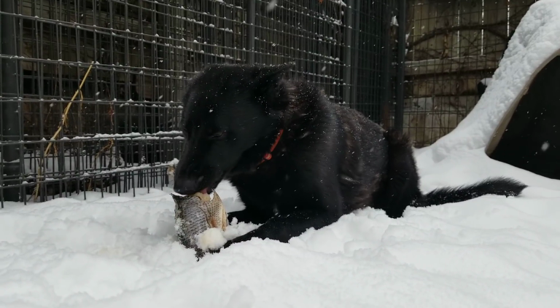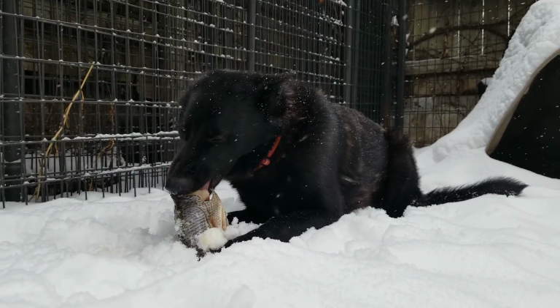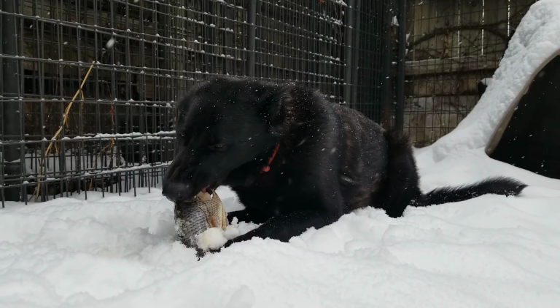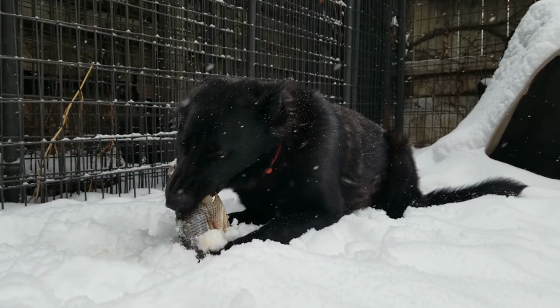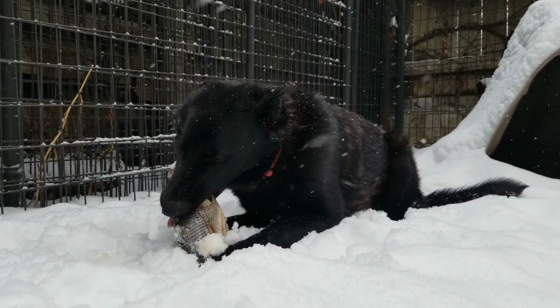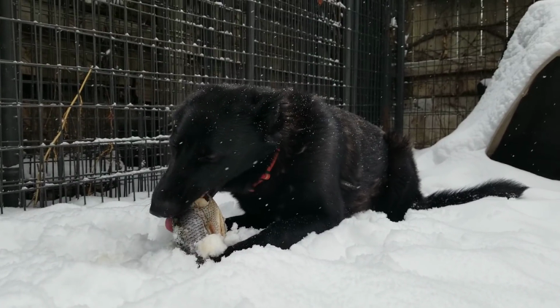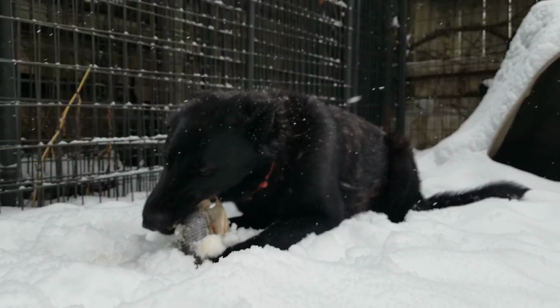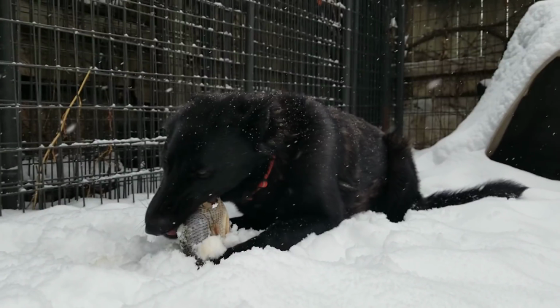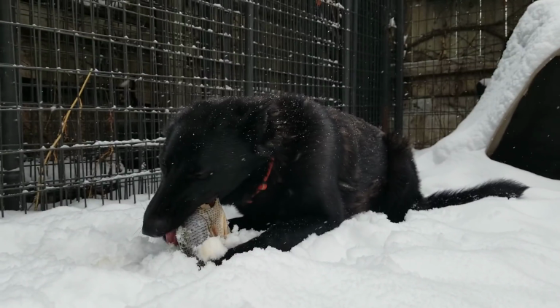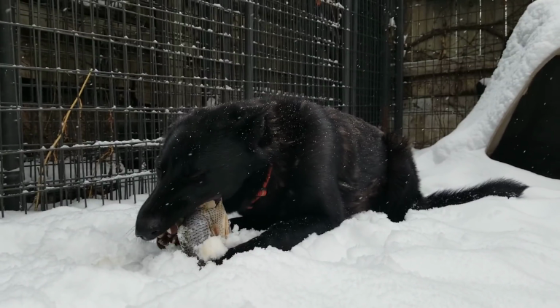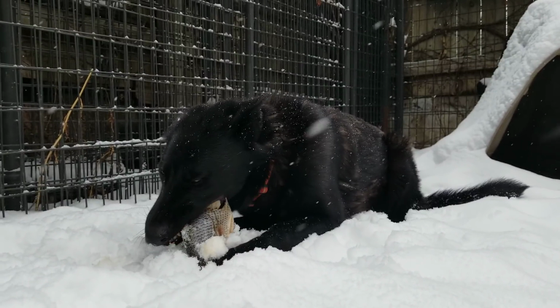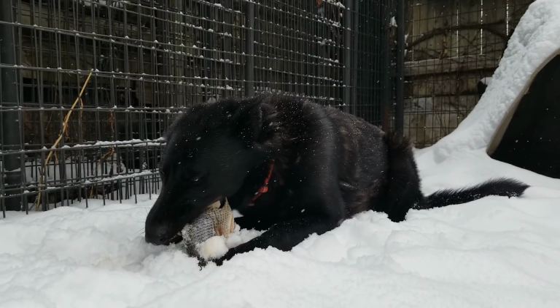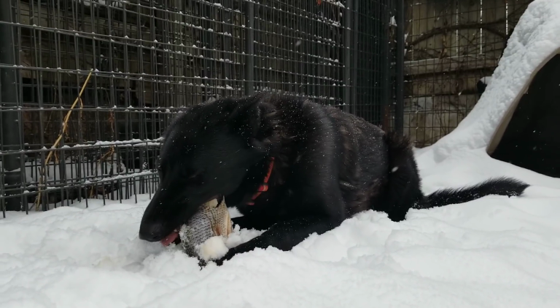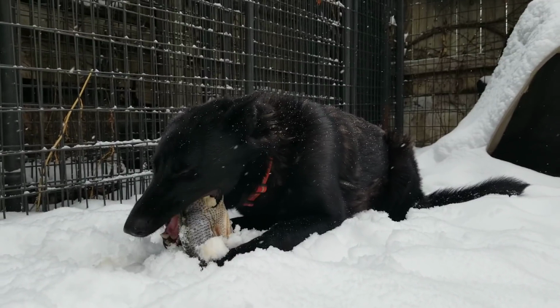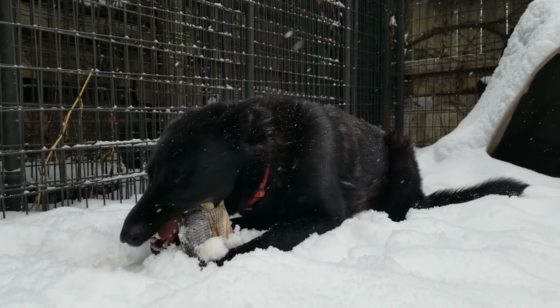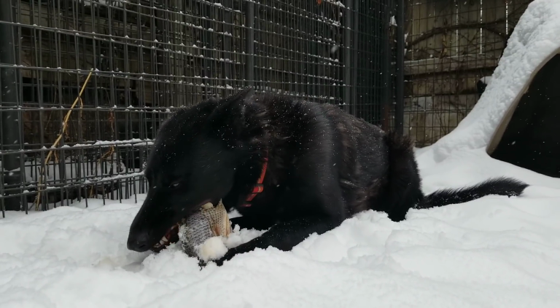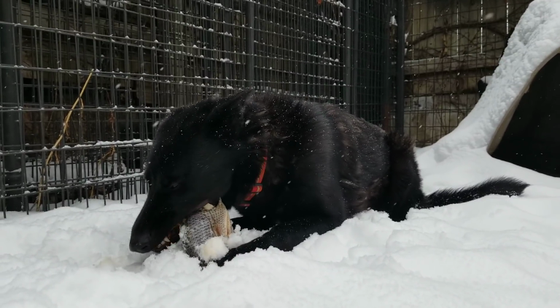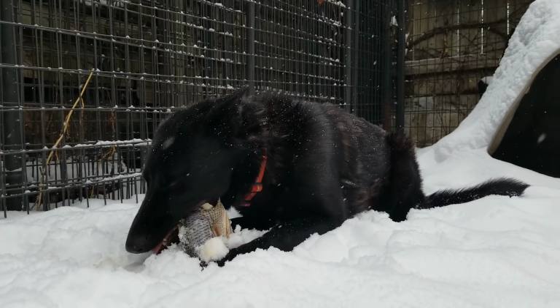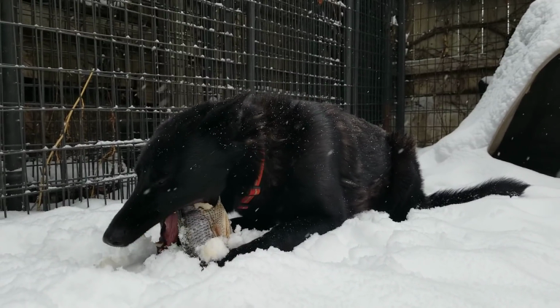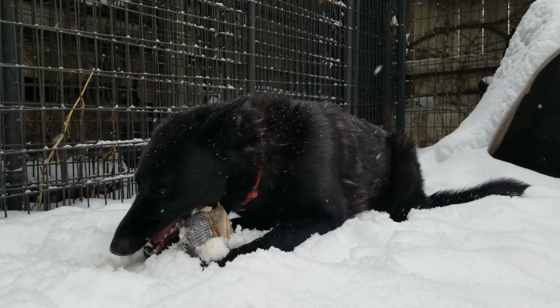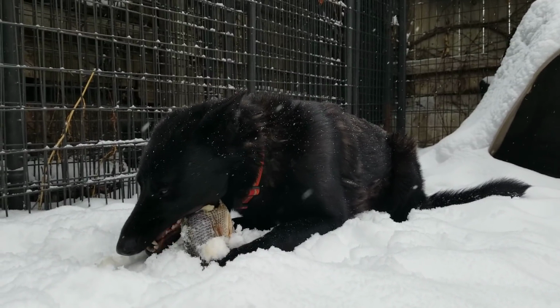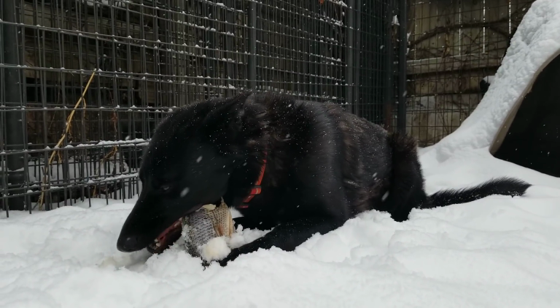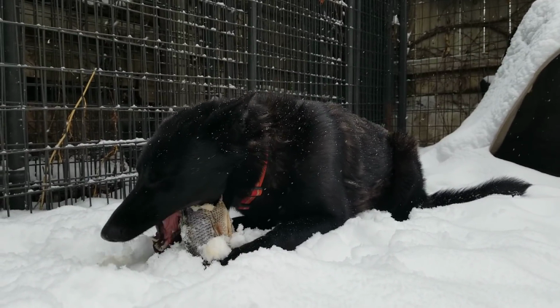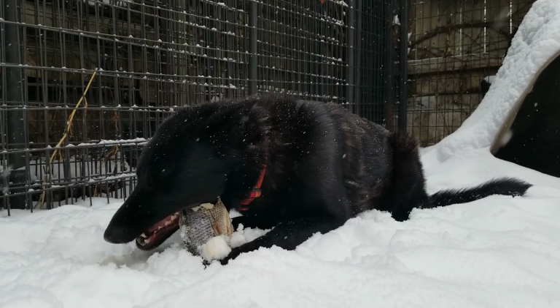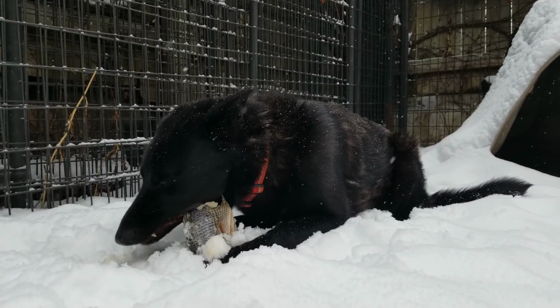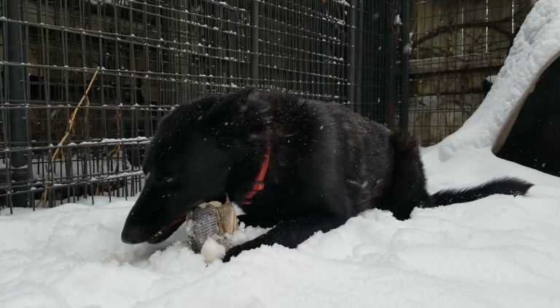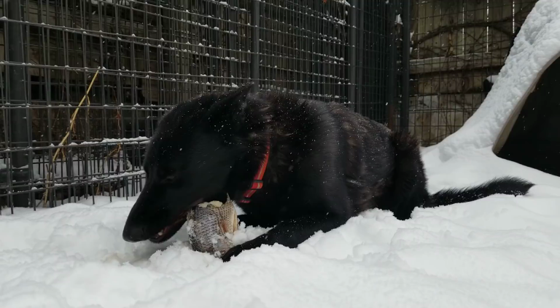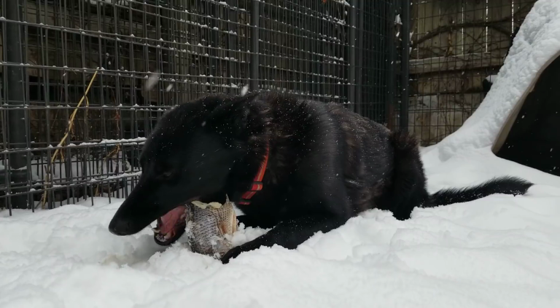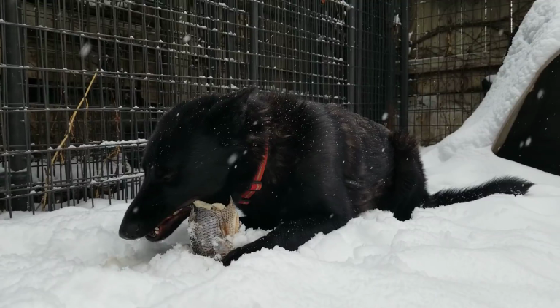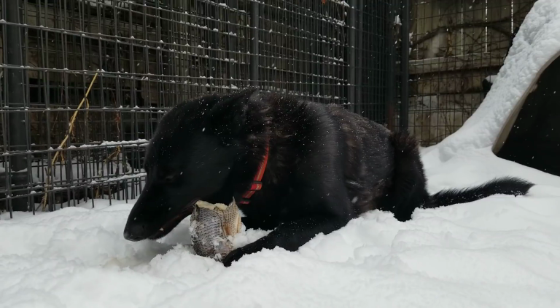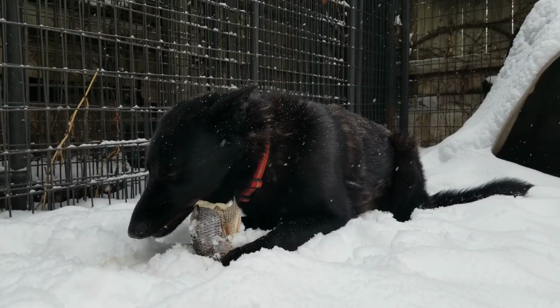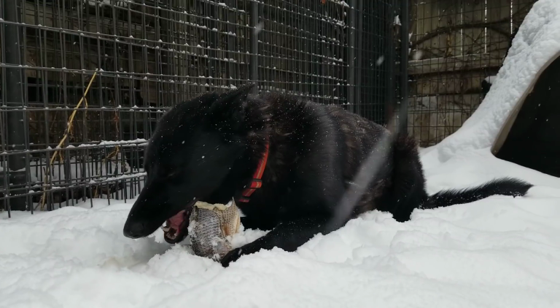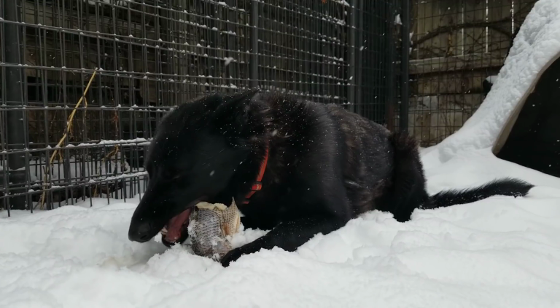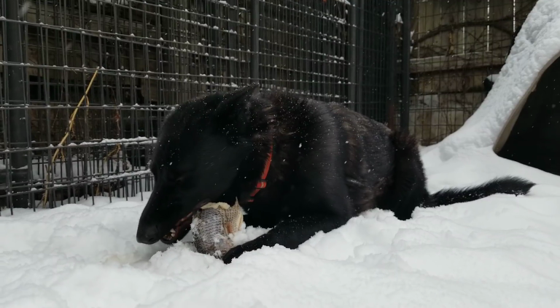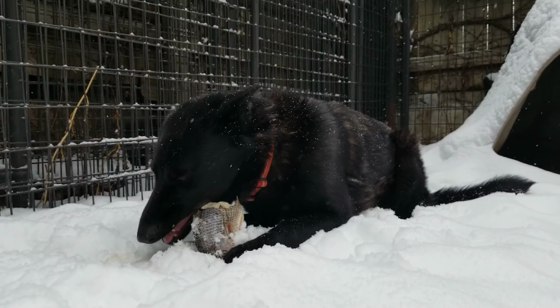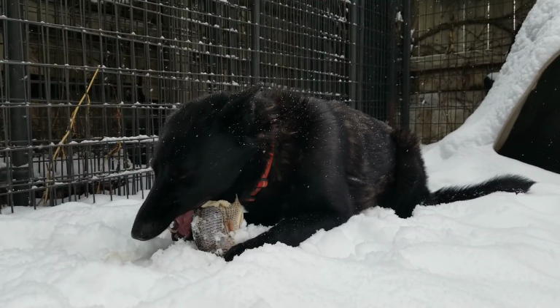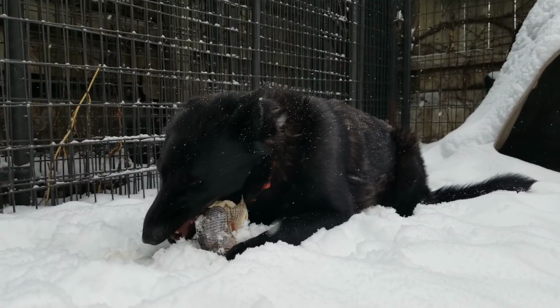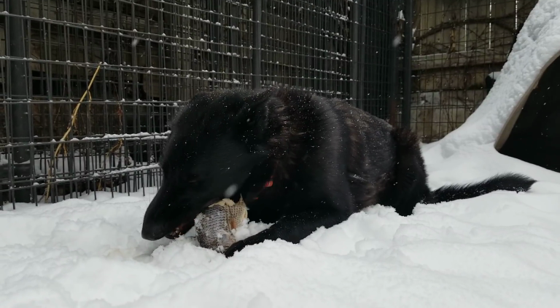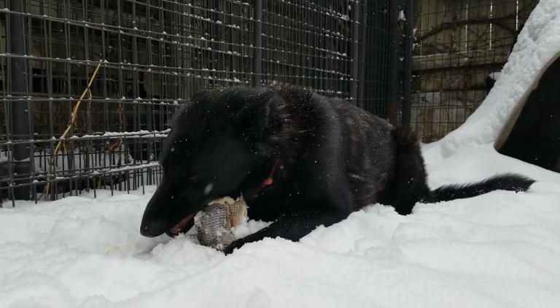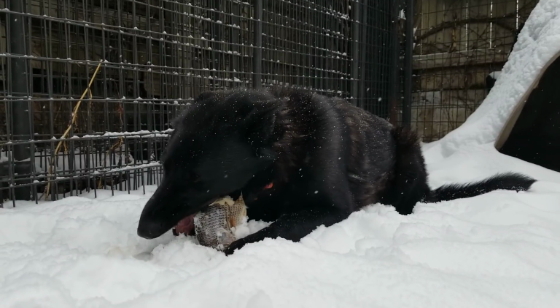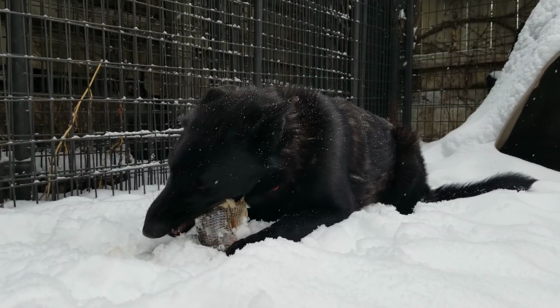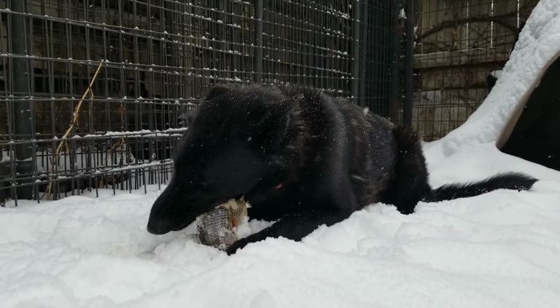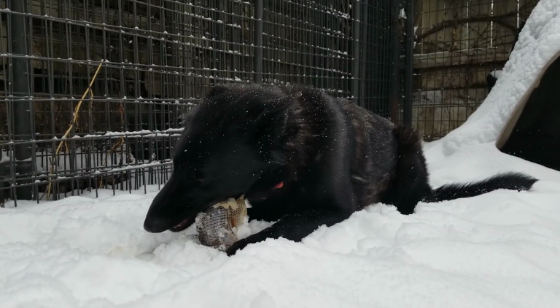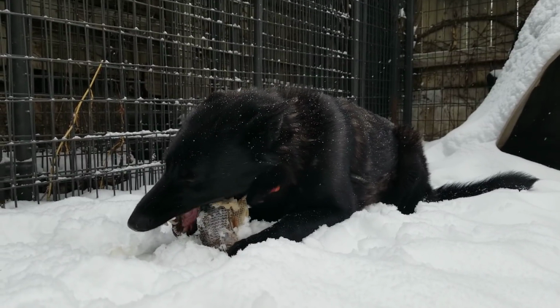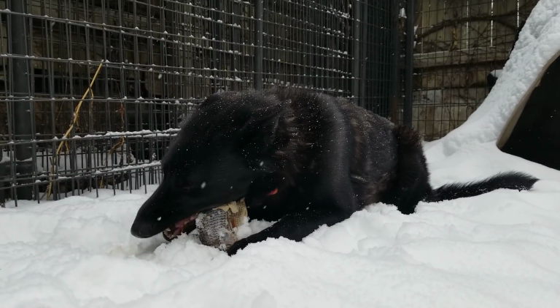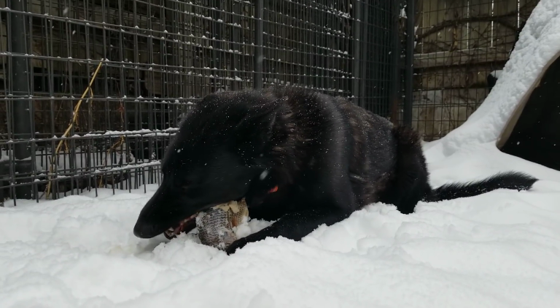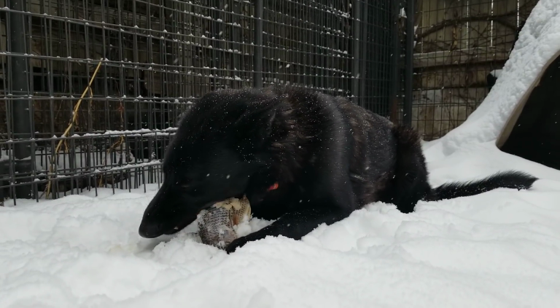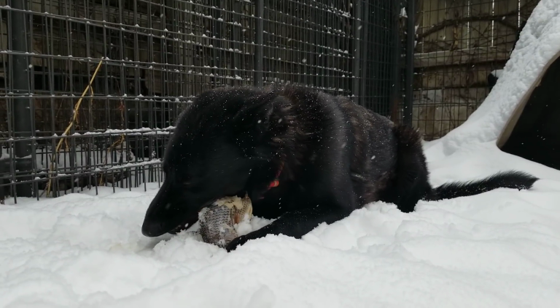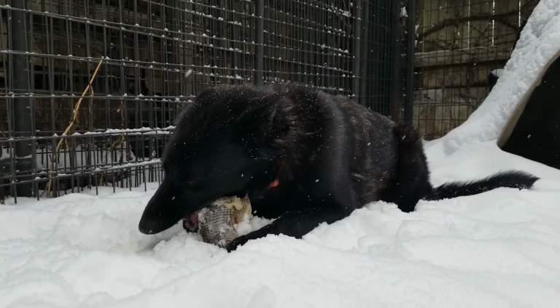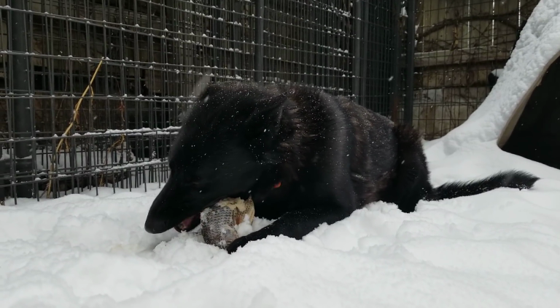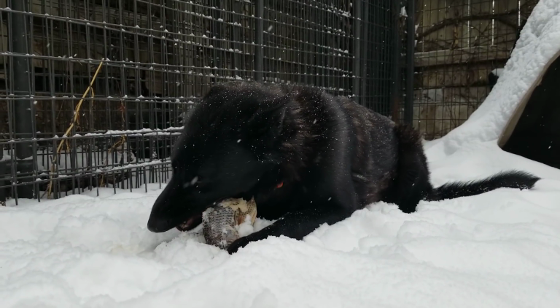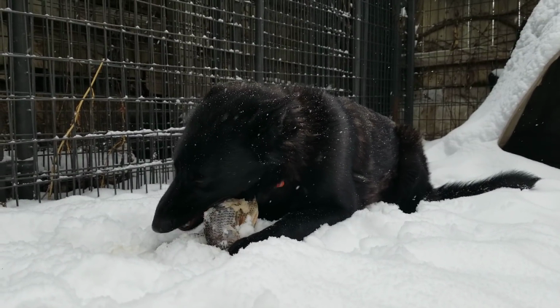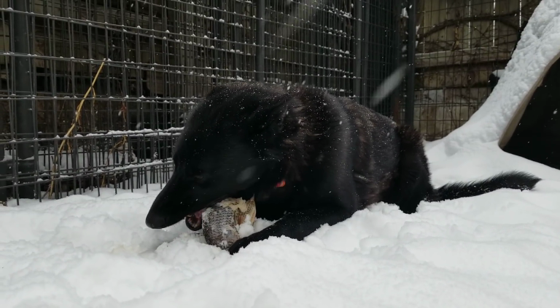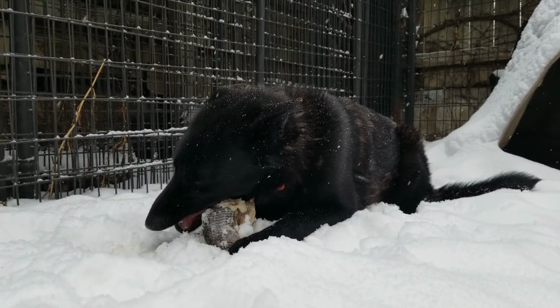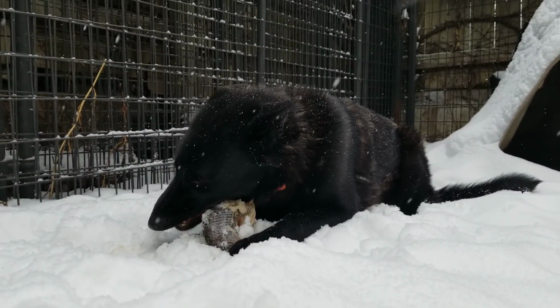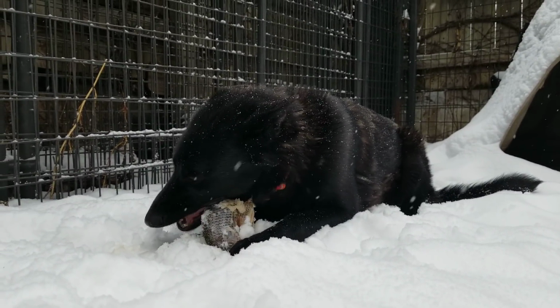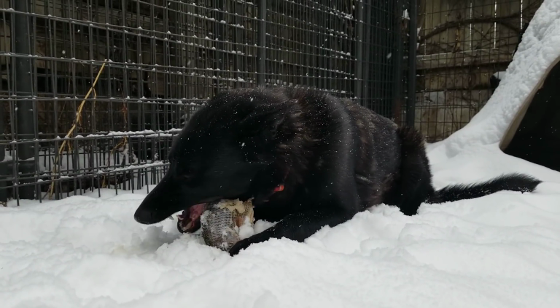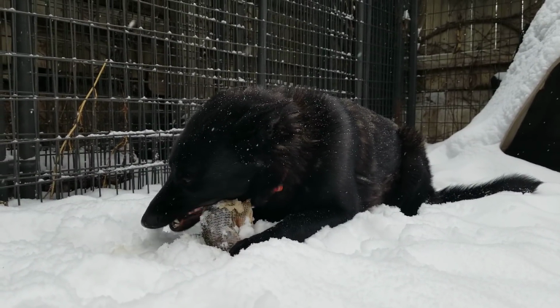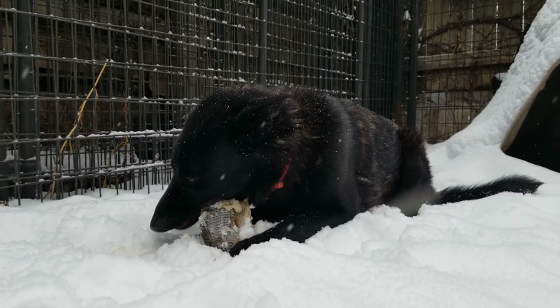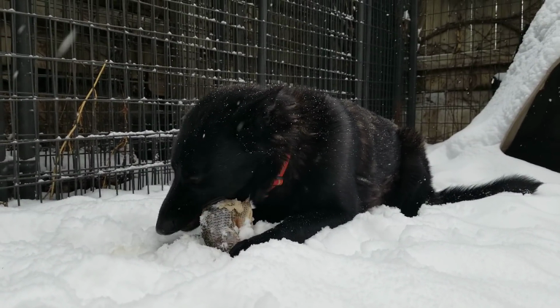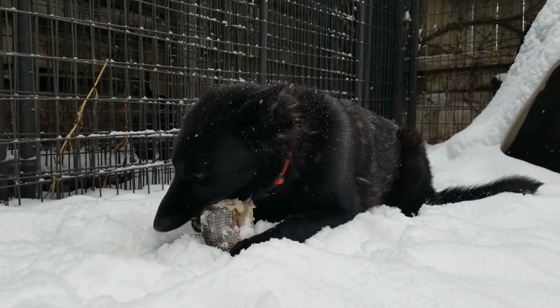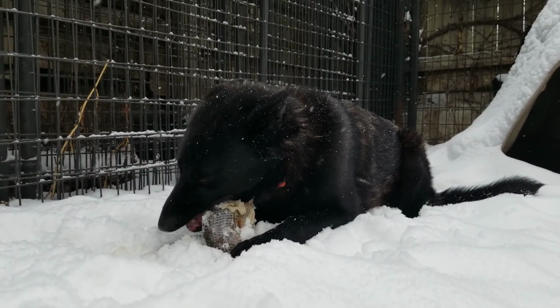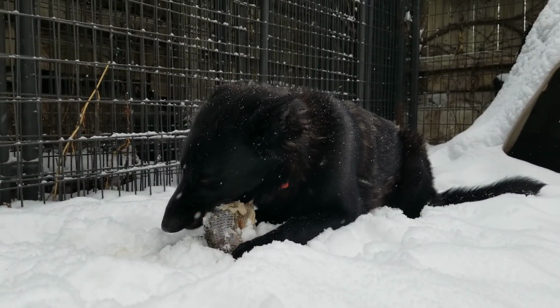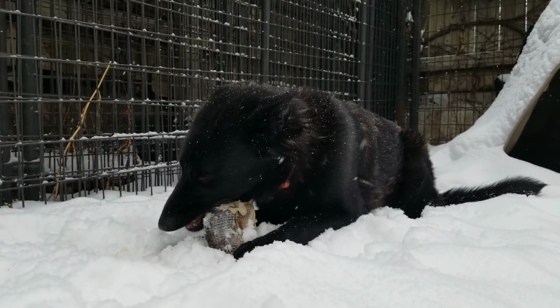This isn't a standard raw meal for one of my dogs — this is just a post-hike snack. She'll get her raw meal later on today.